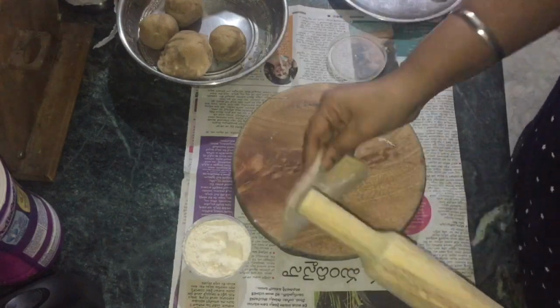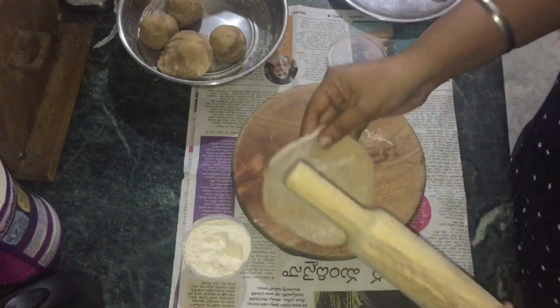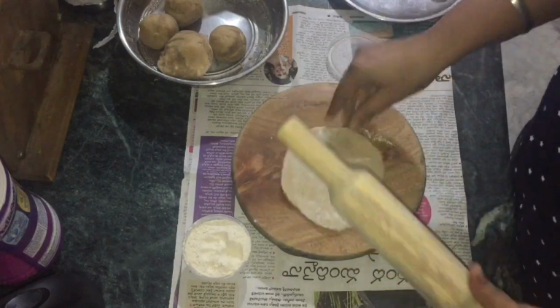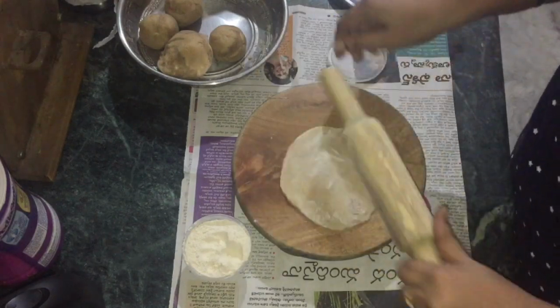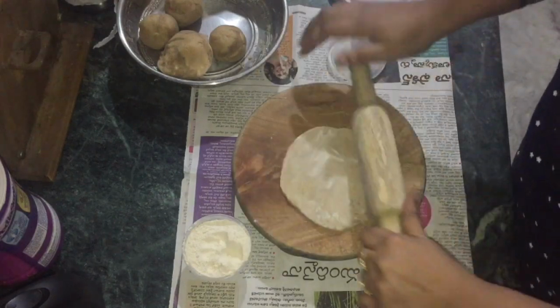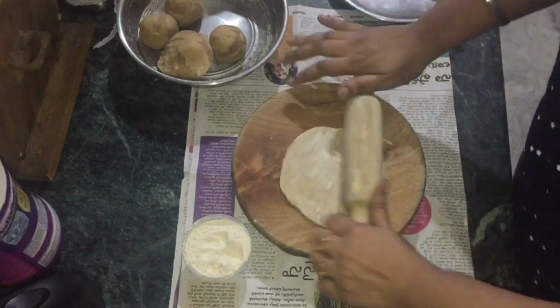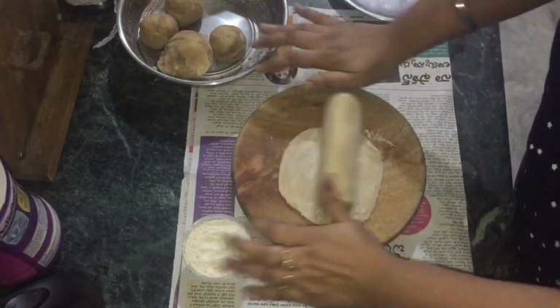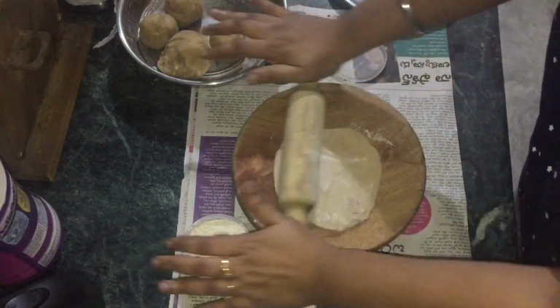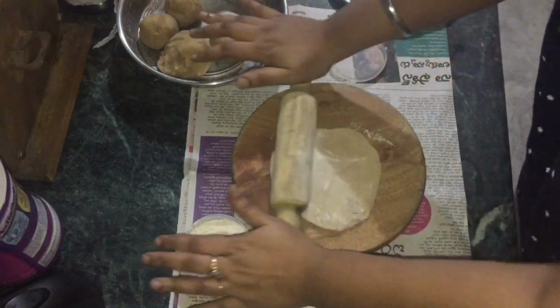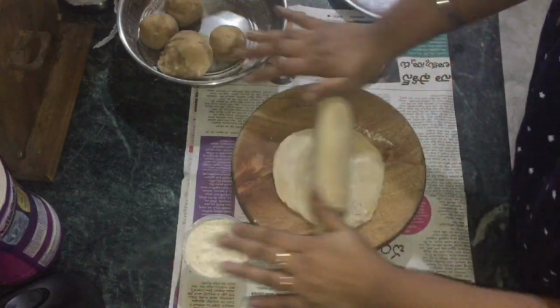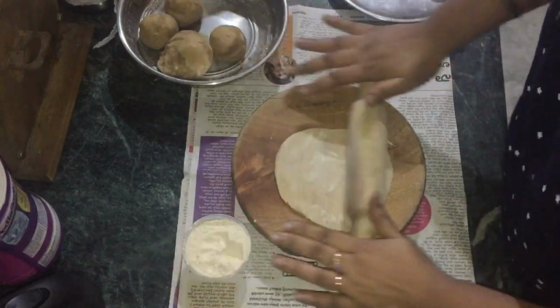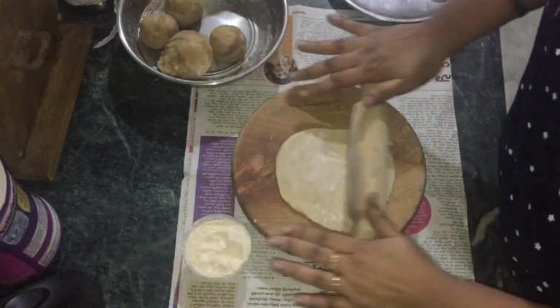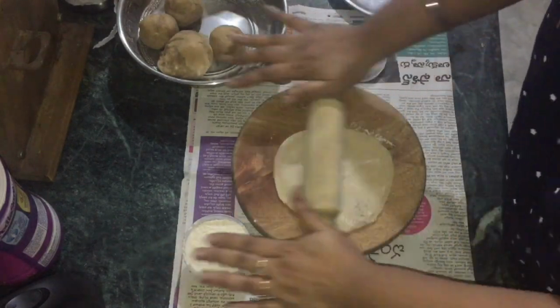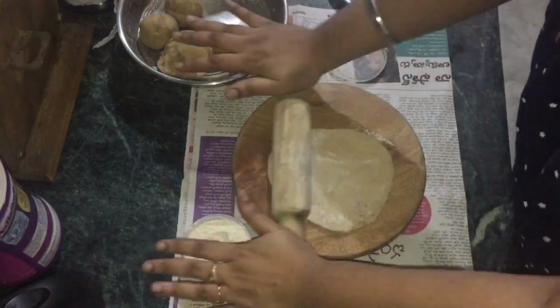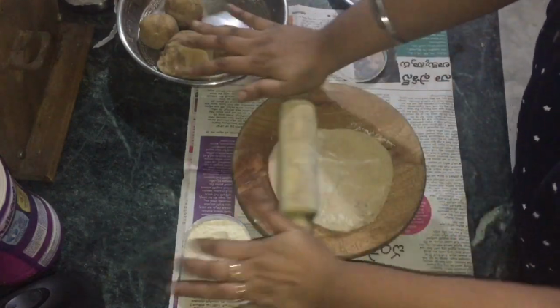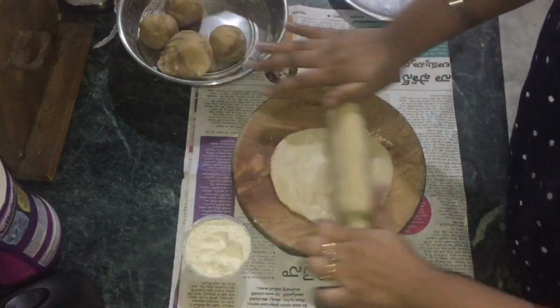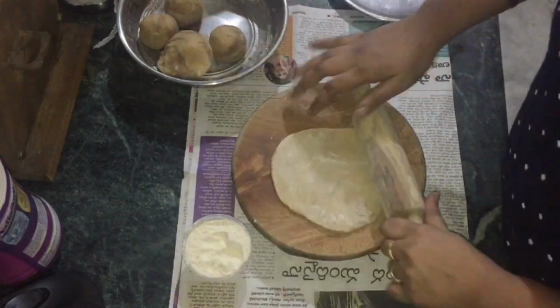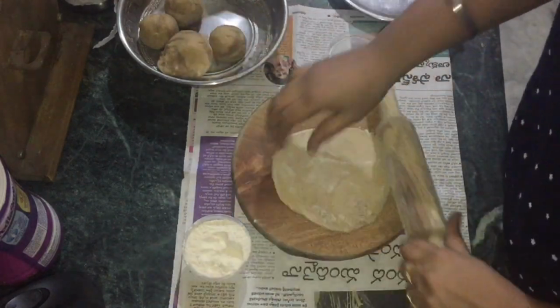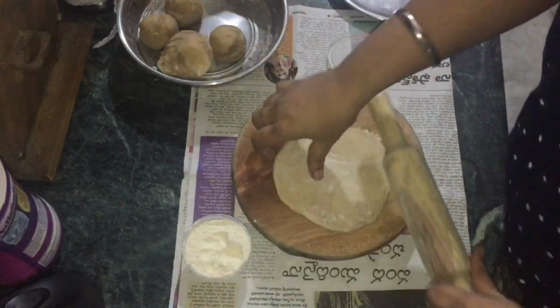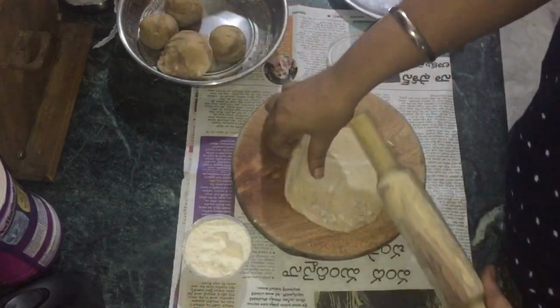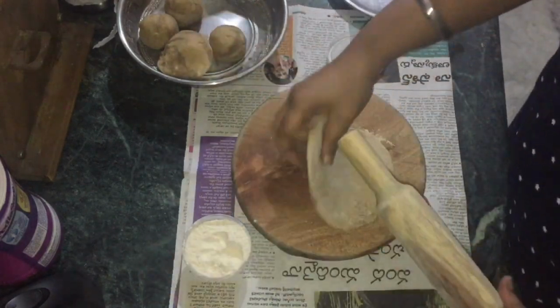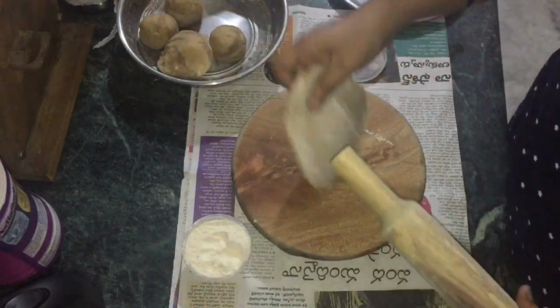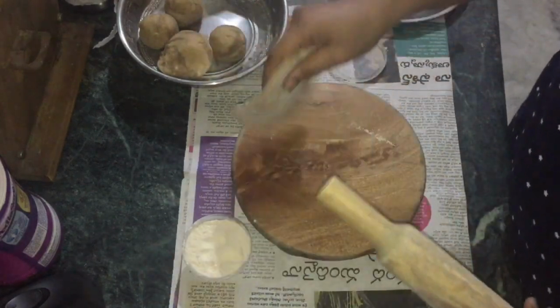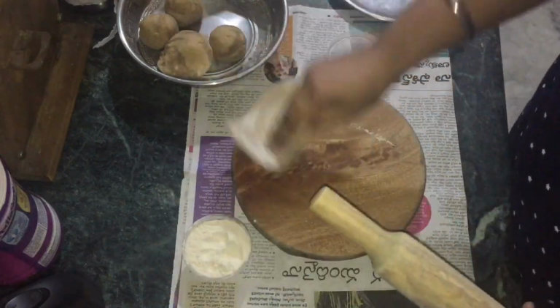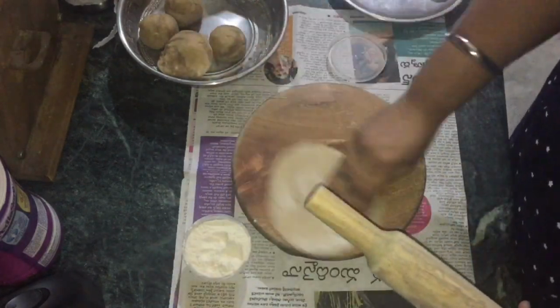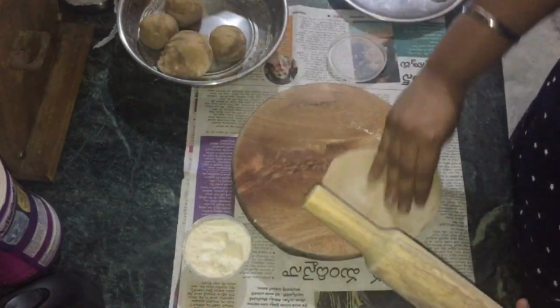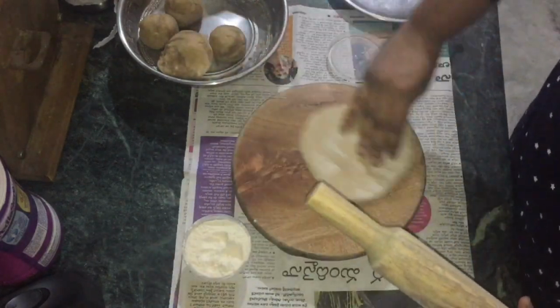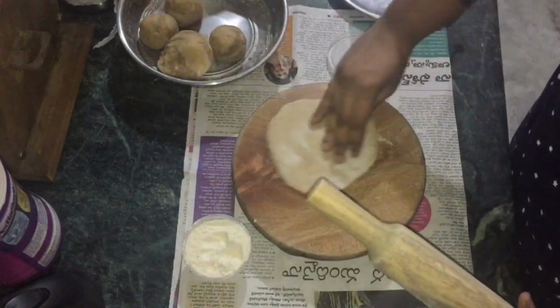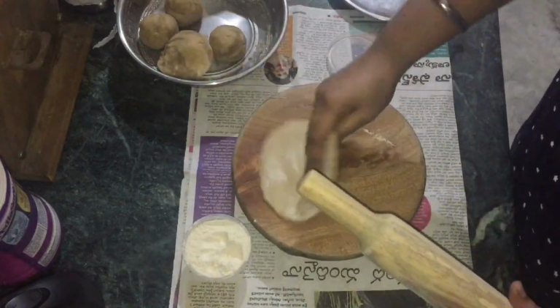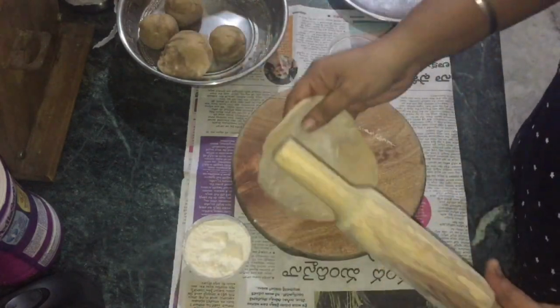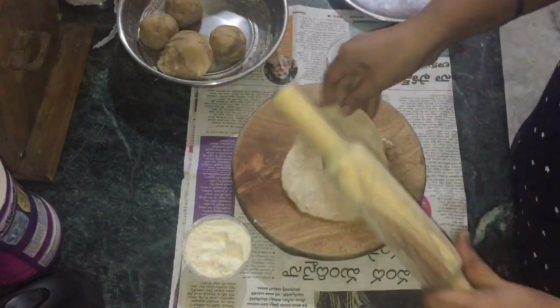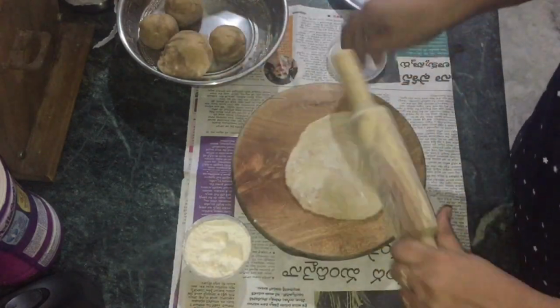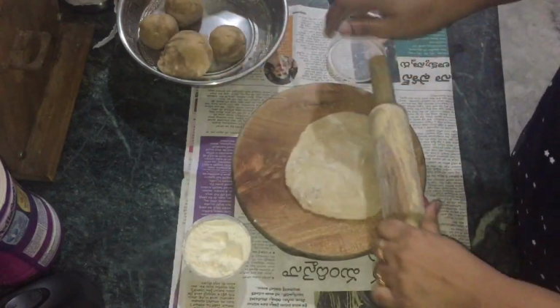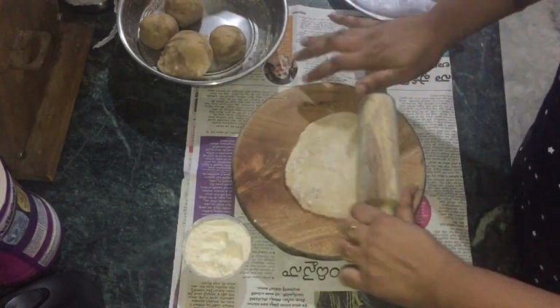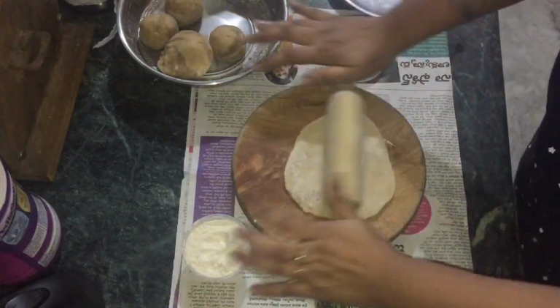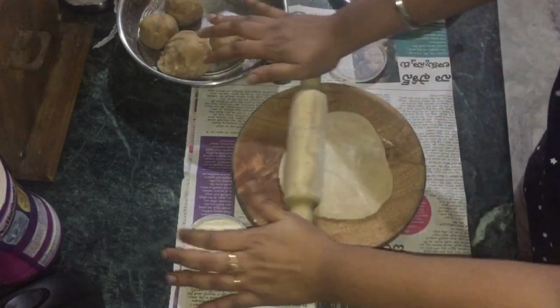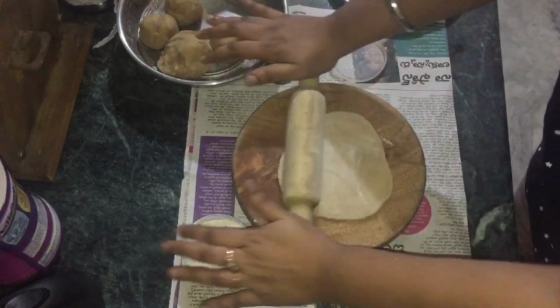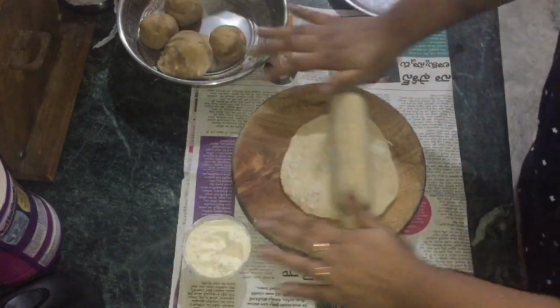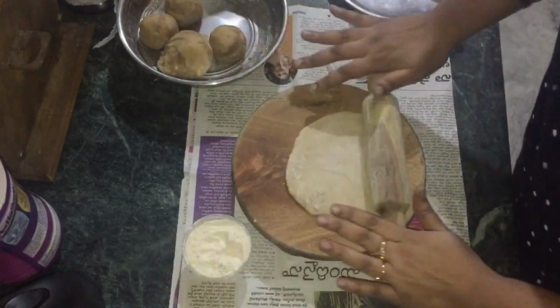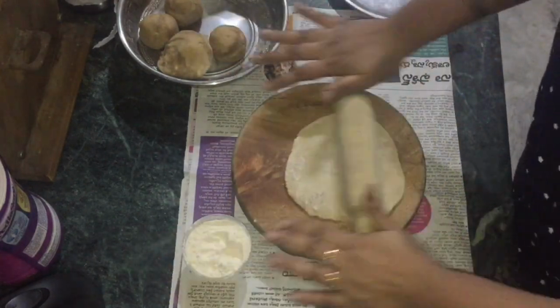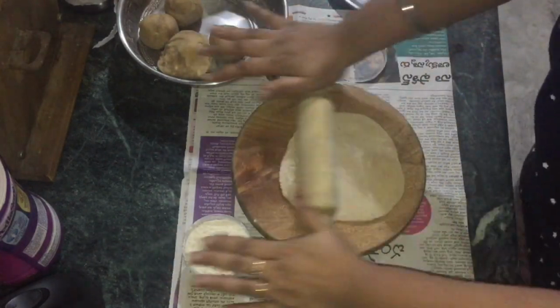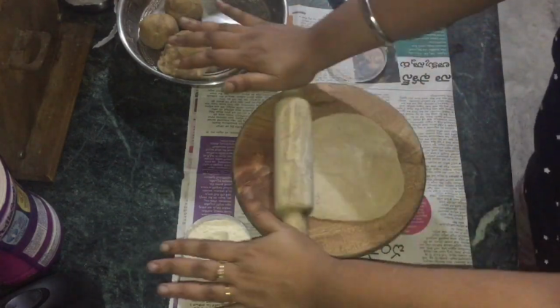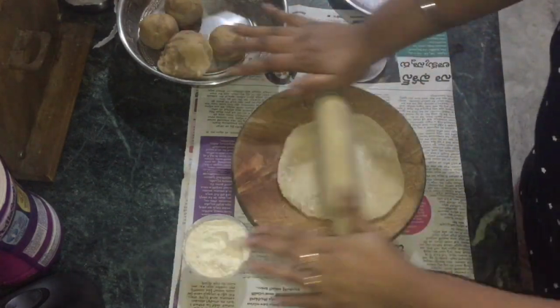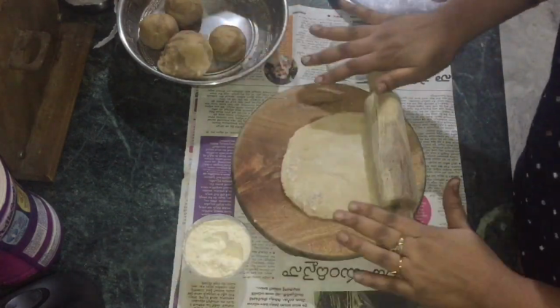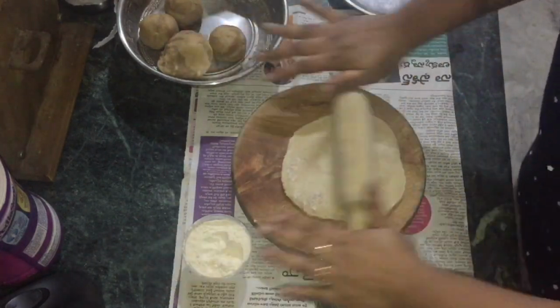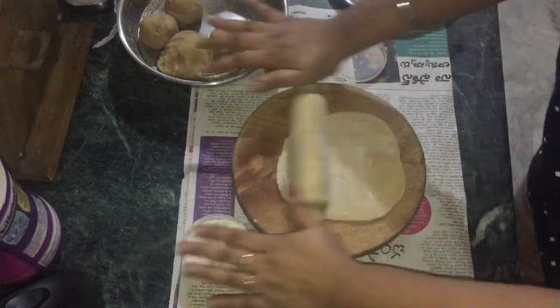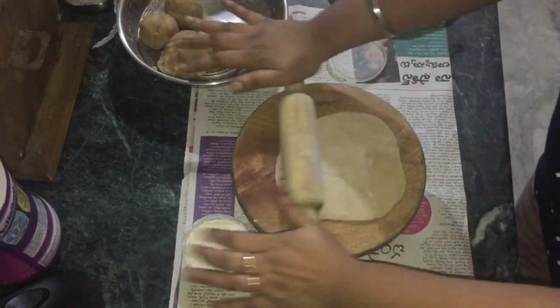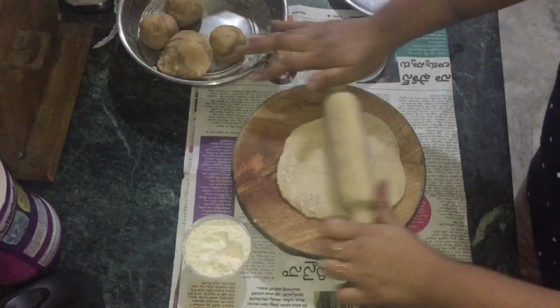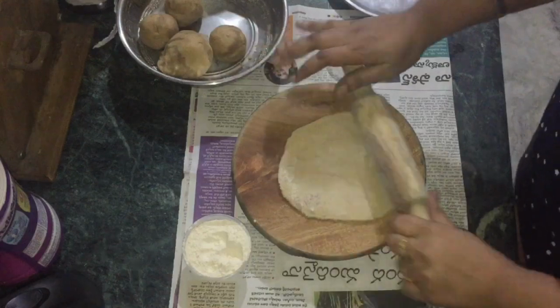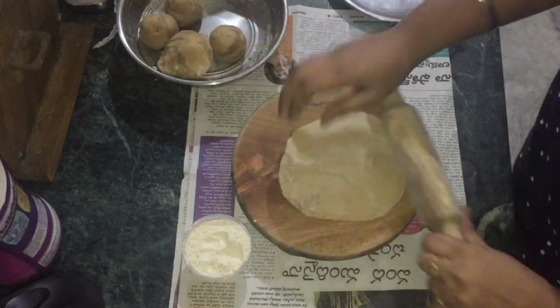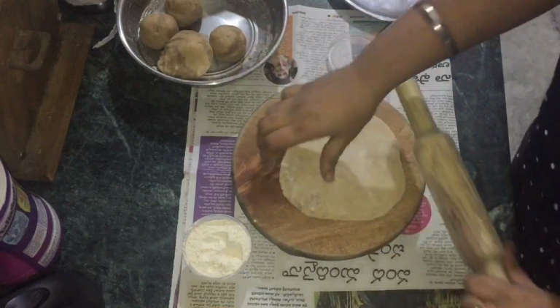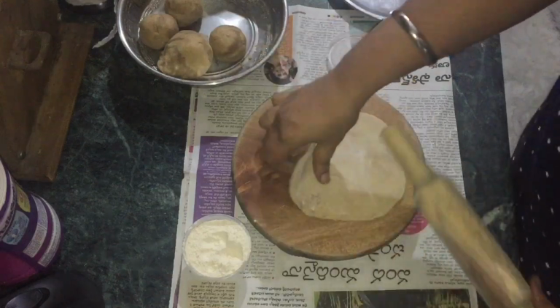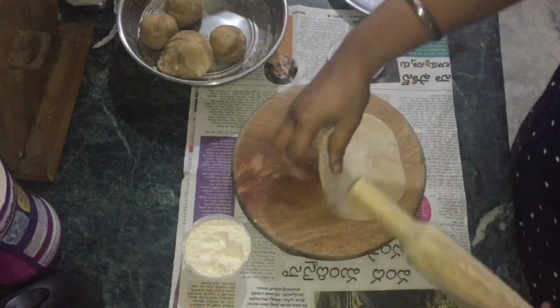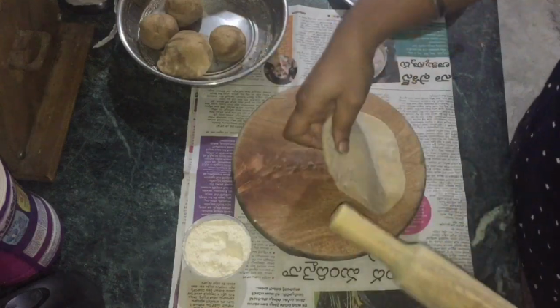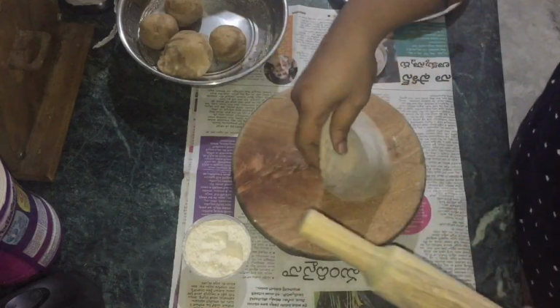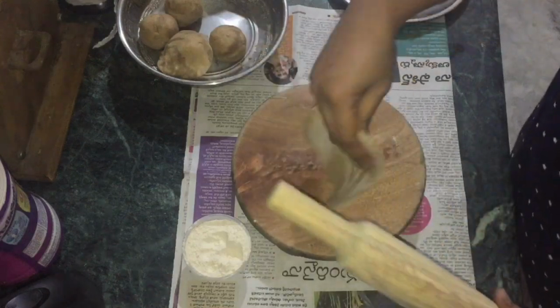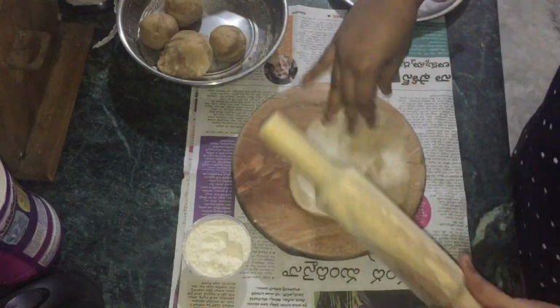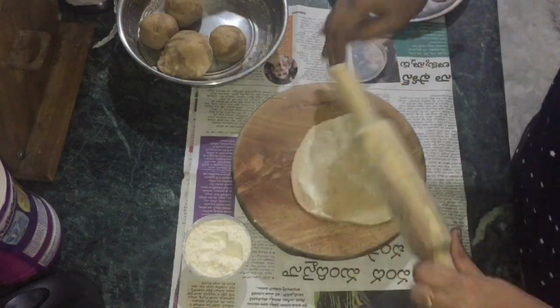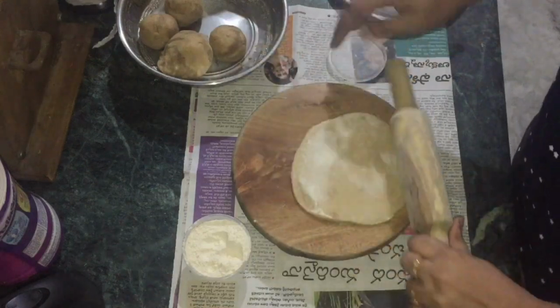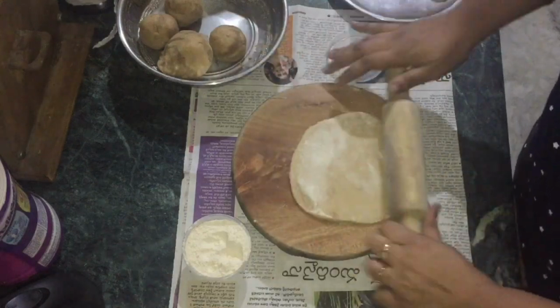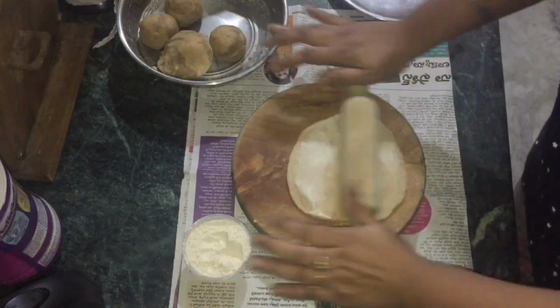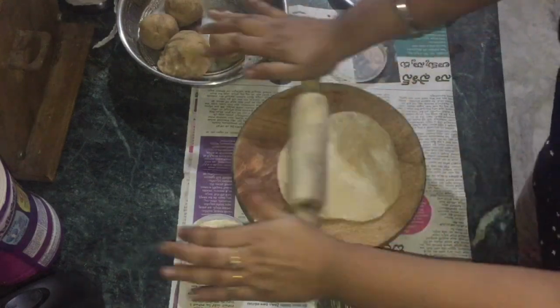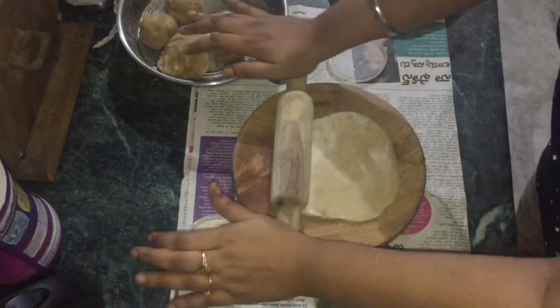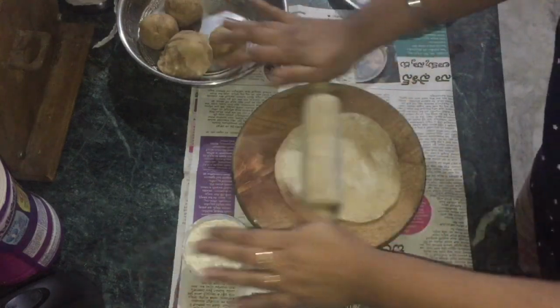So here we go. If you add a half blade of dough, then you should add a little filling.